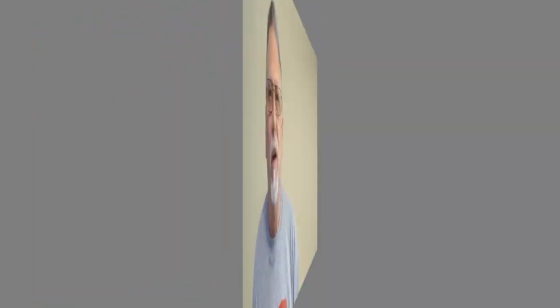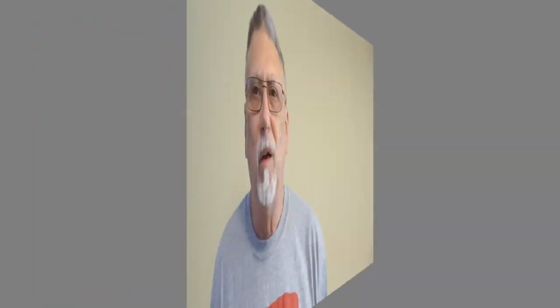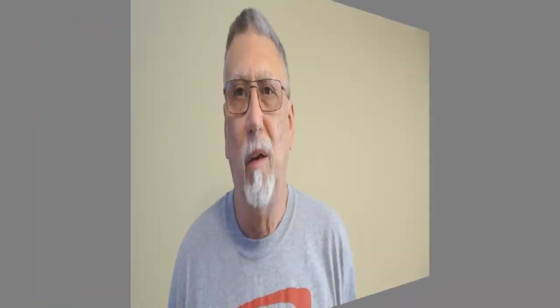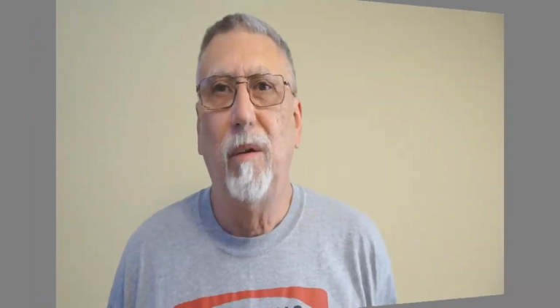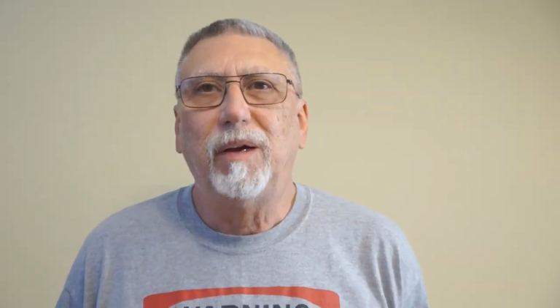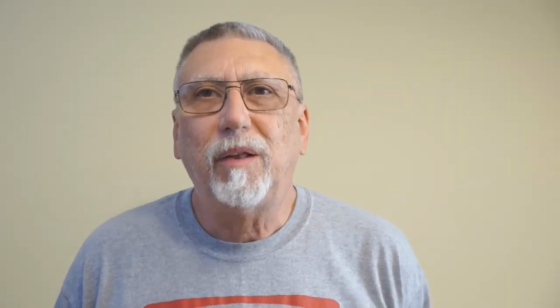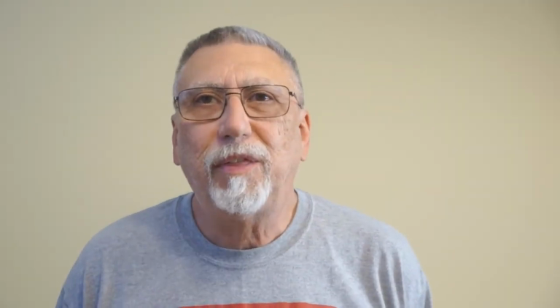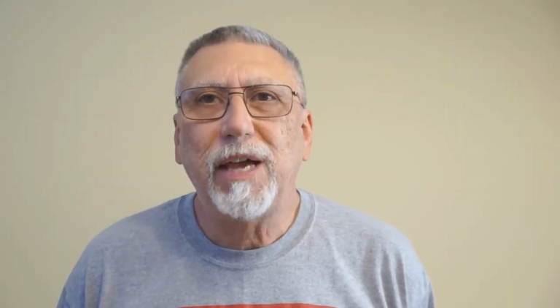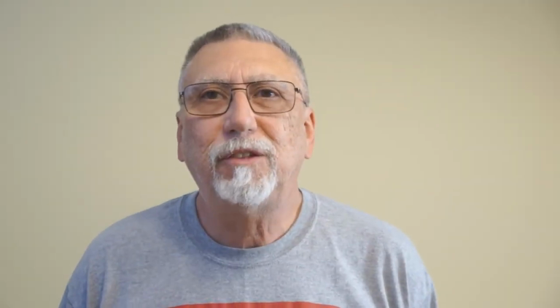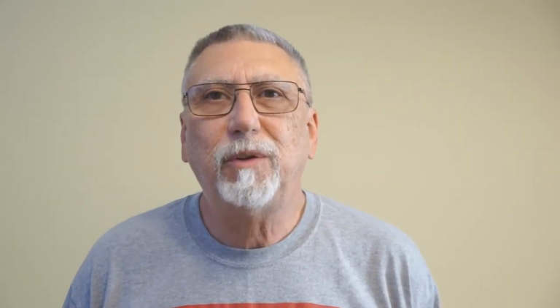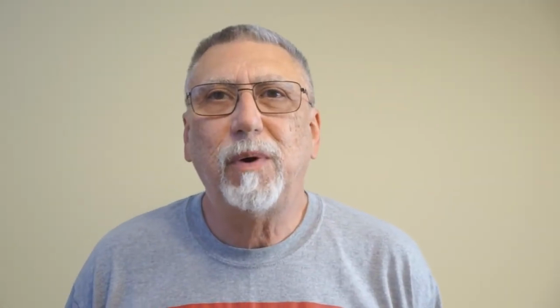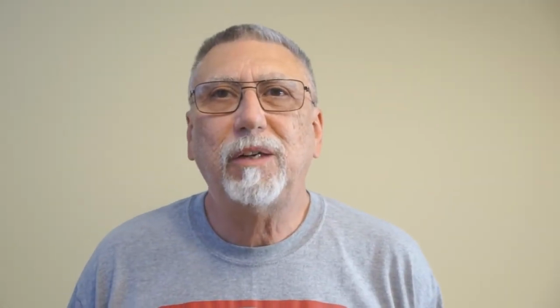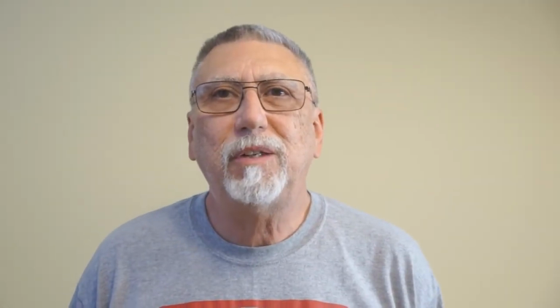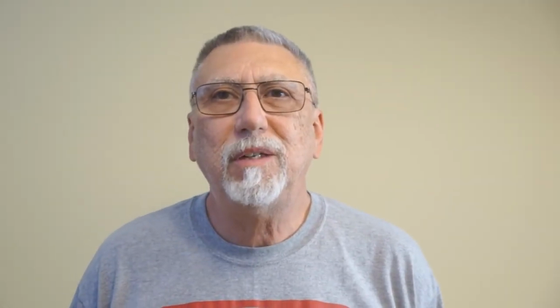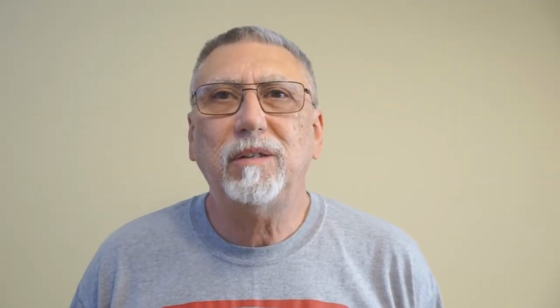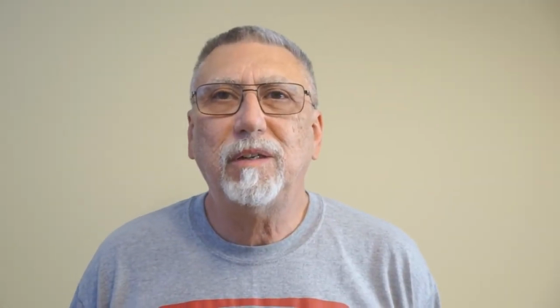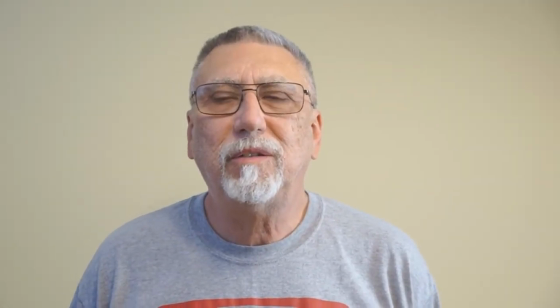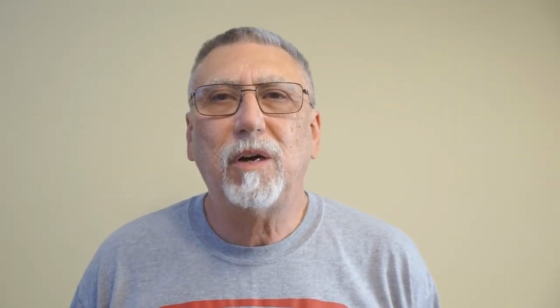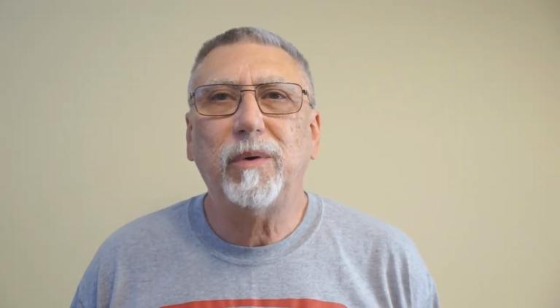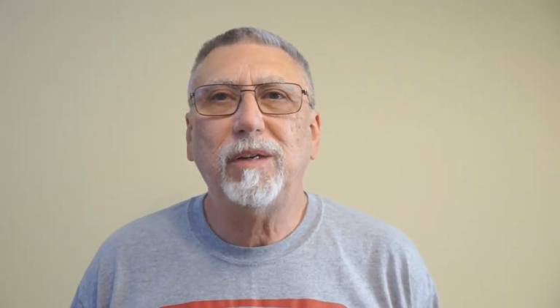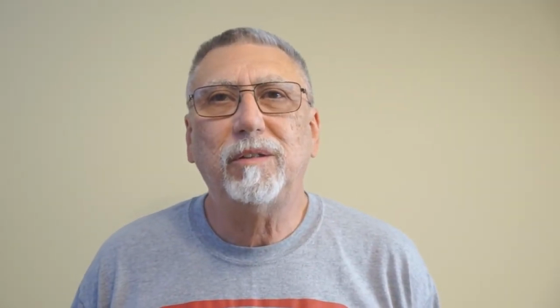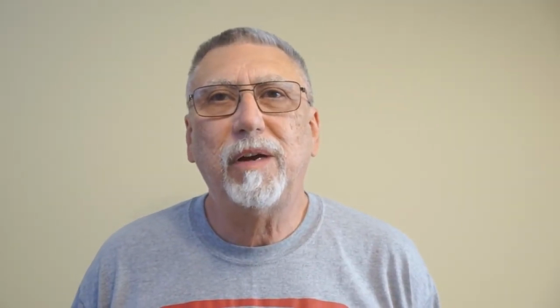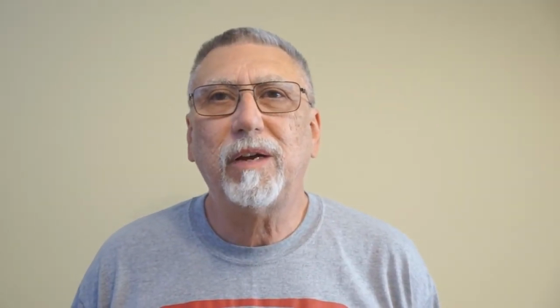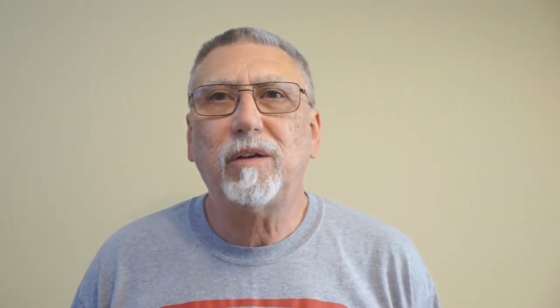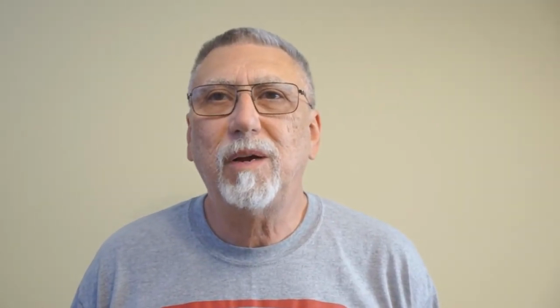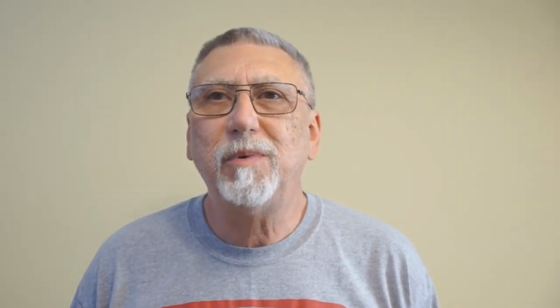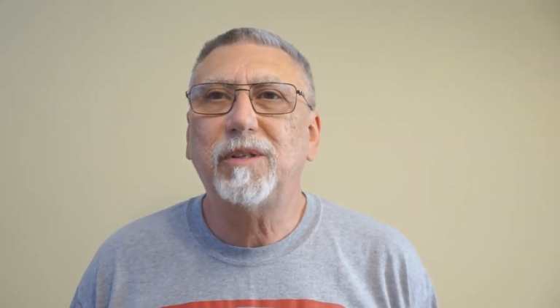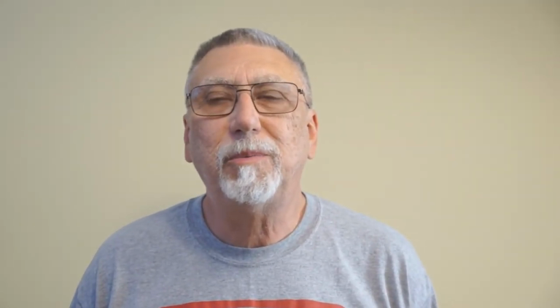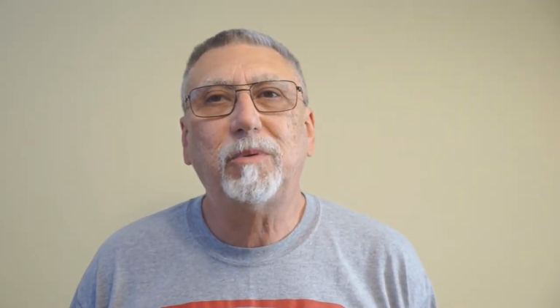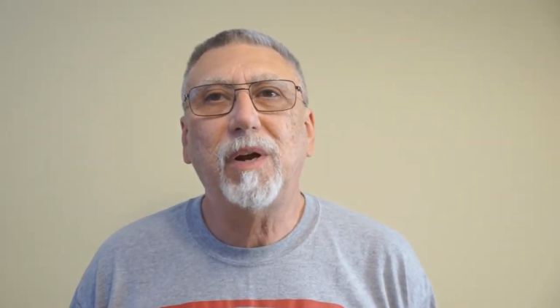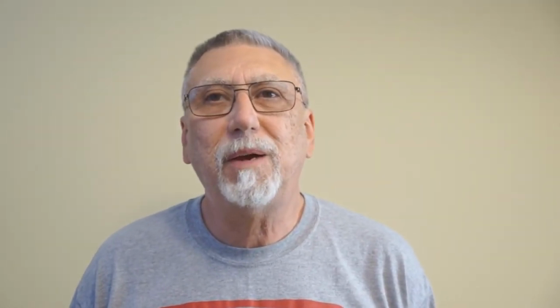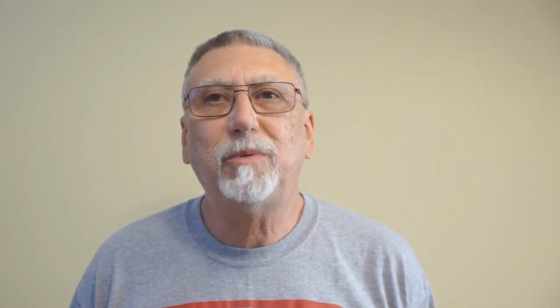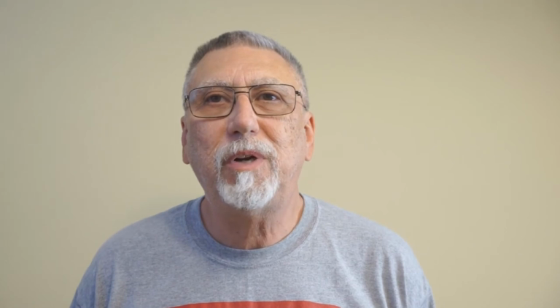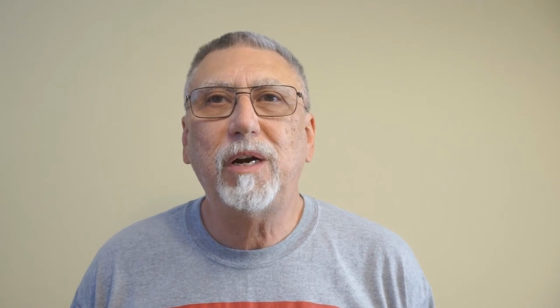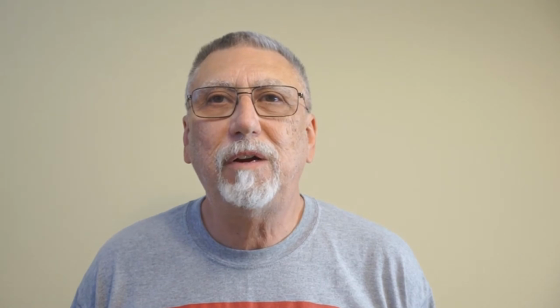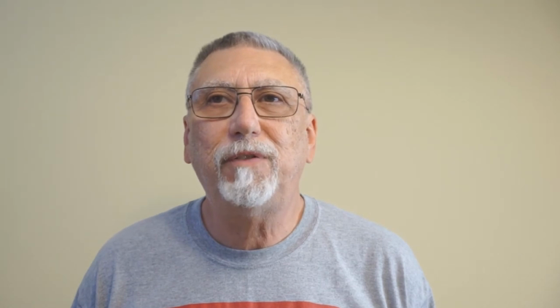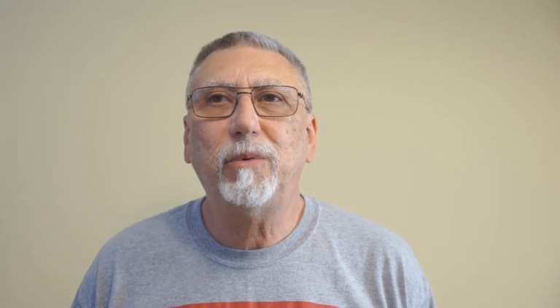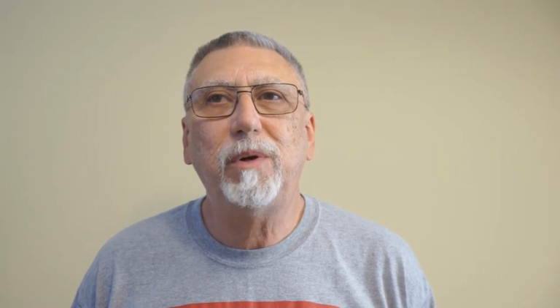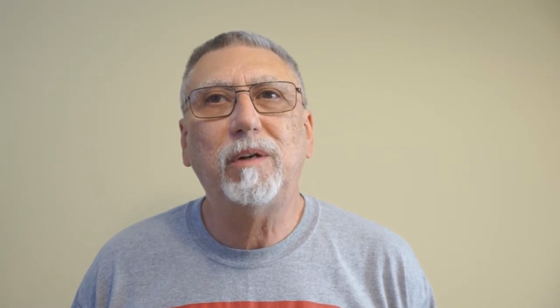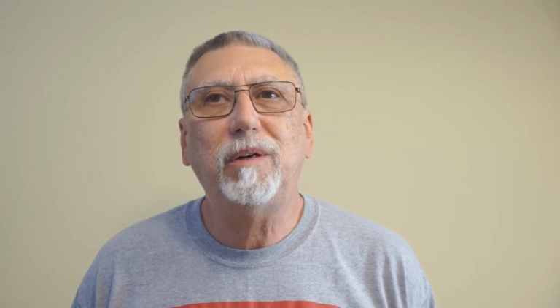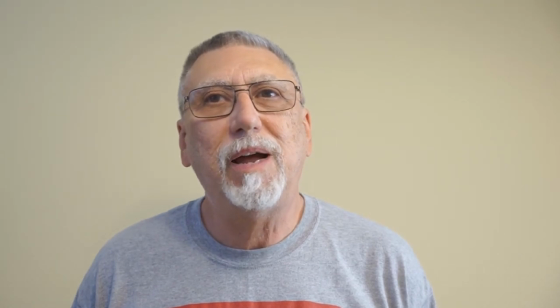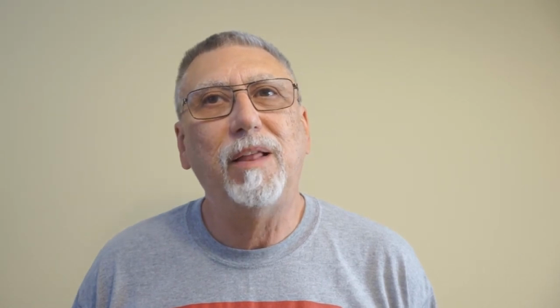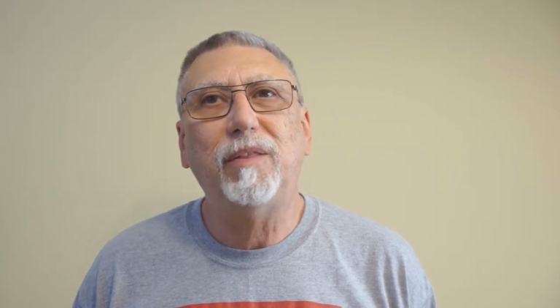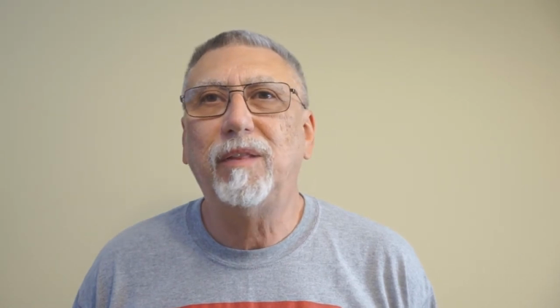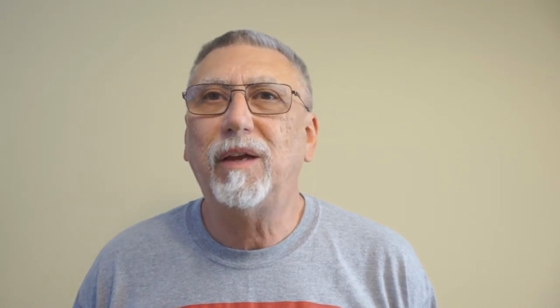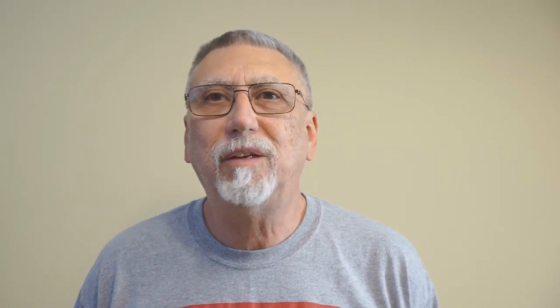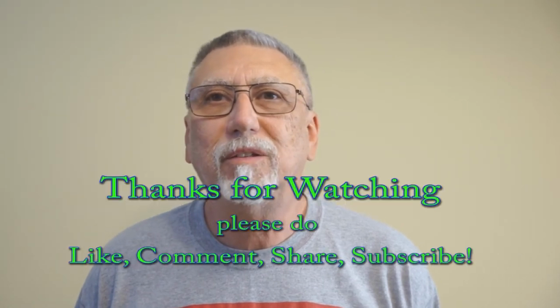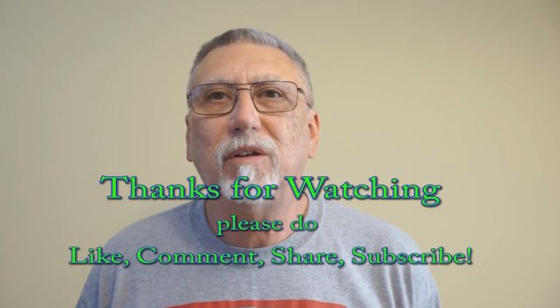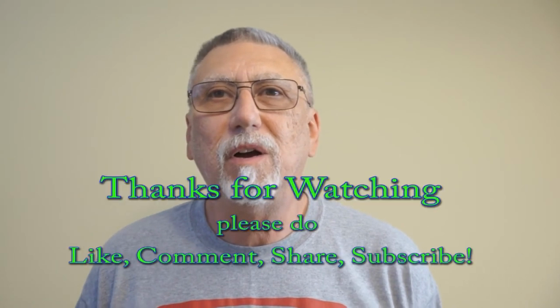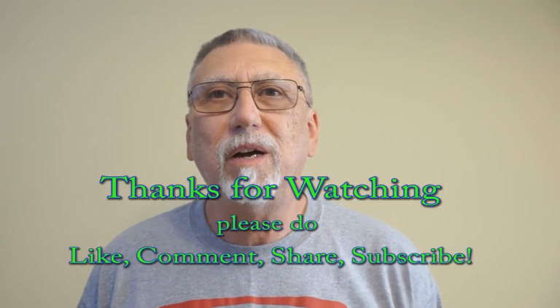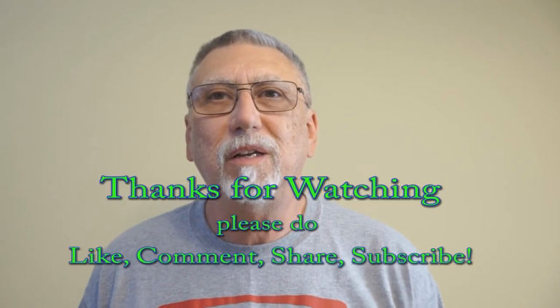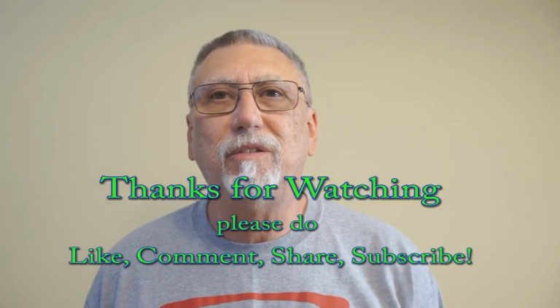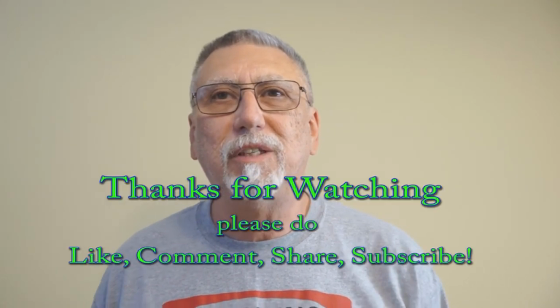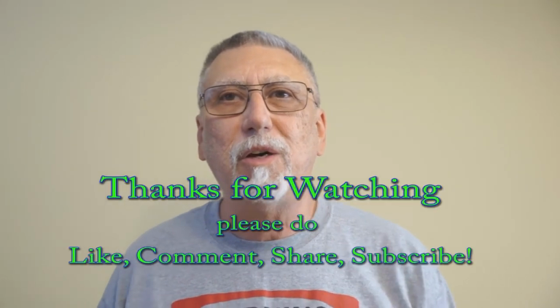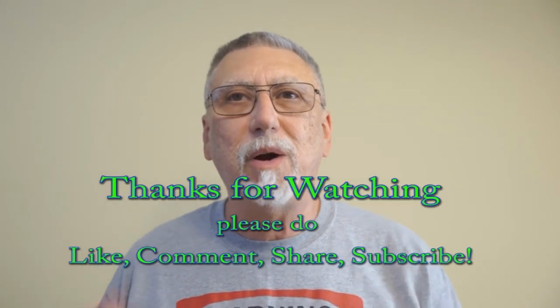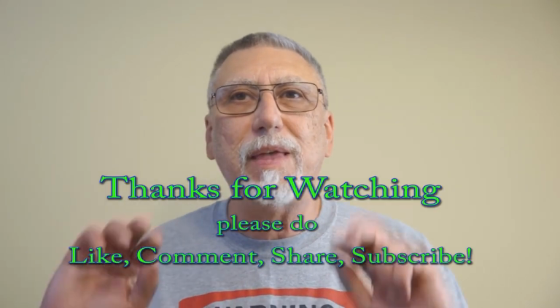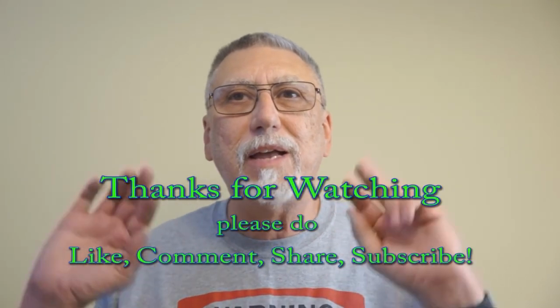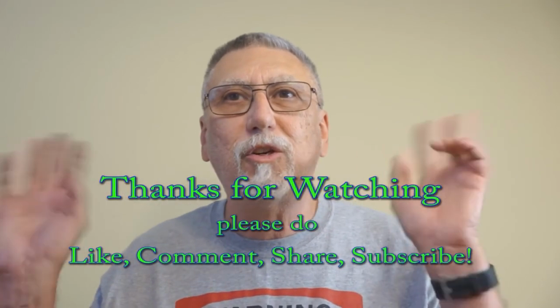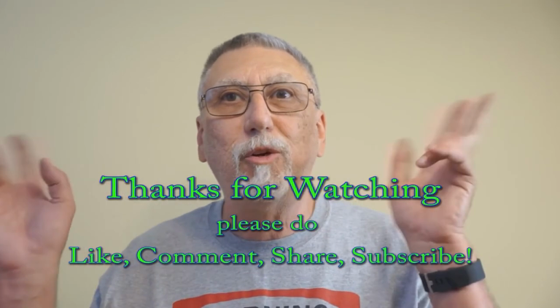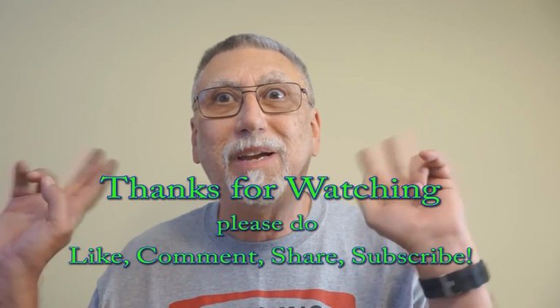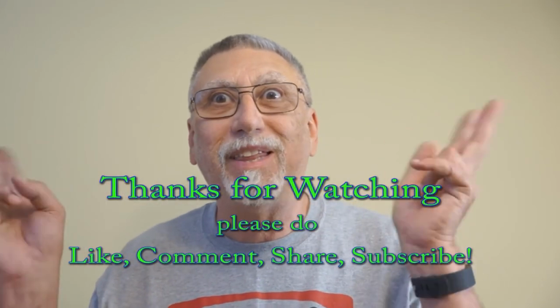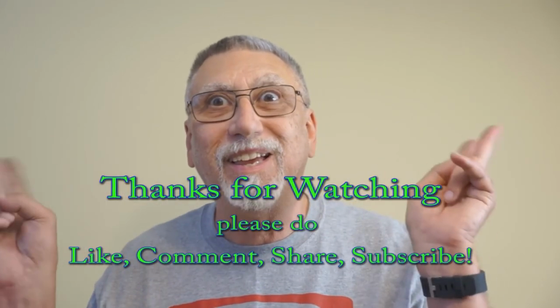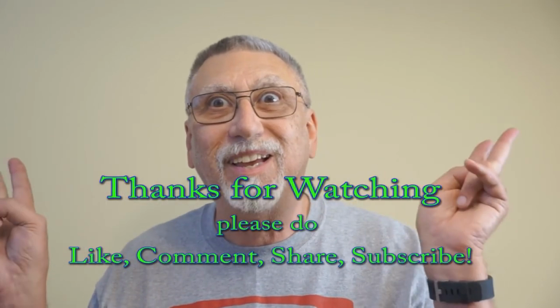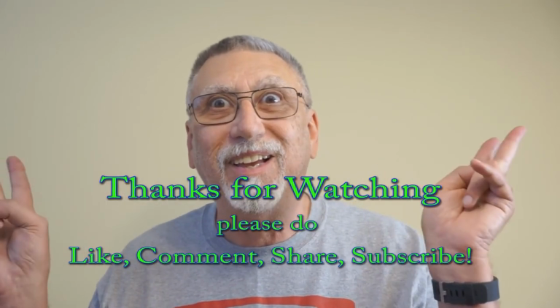Well, thanks for watching. As always, like, comment, subscribe, share if you will, and so on. See you on that Tubi thing.